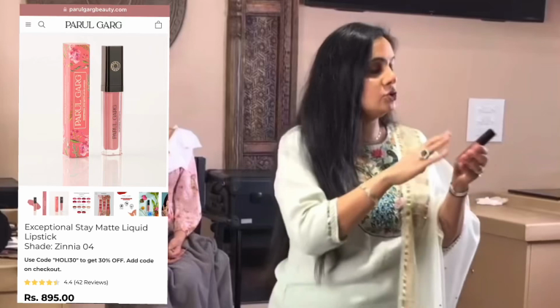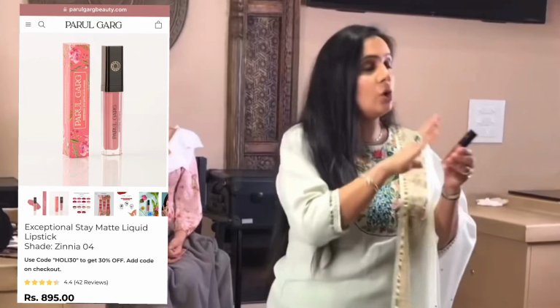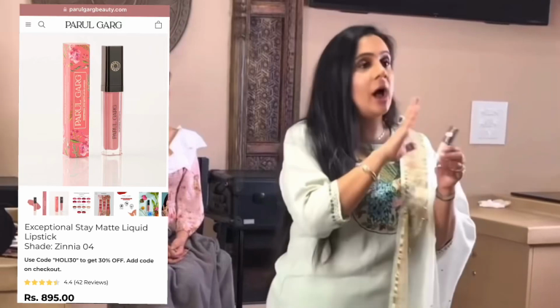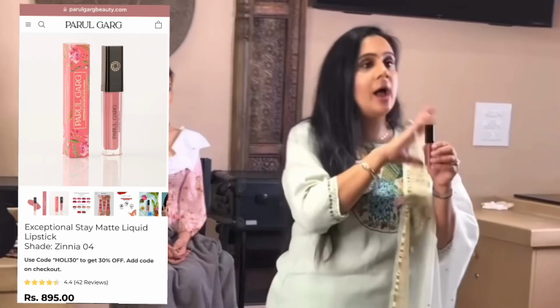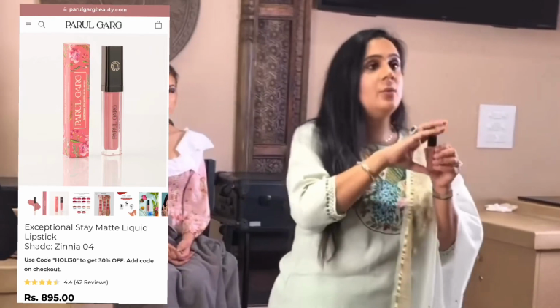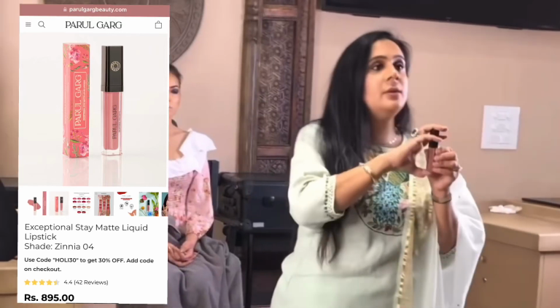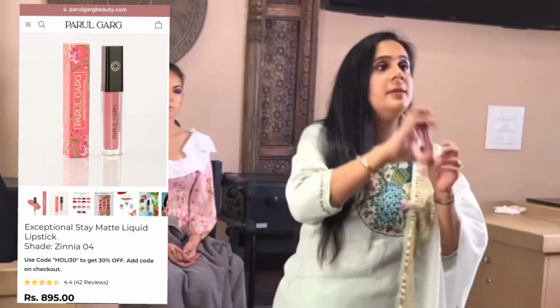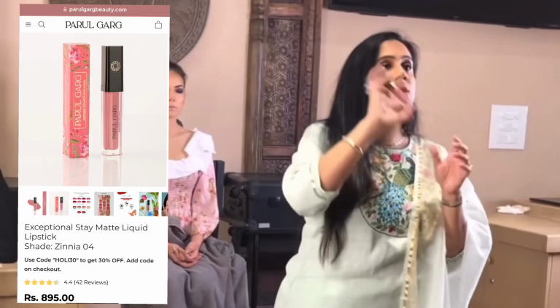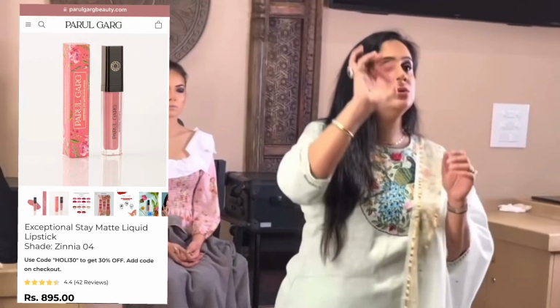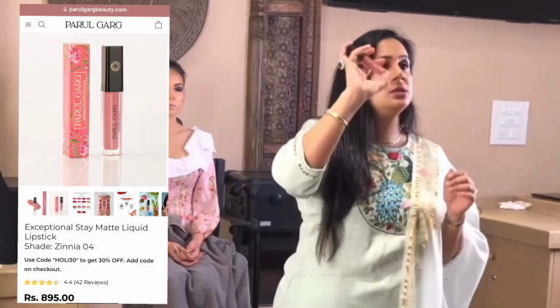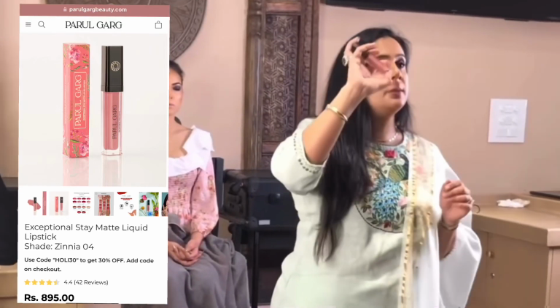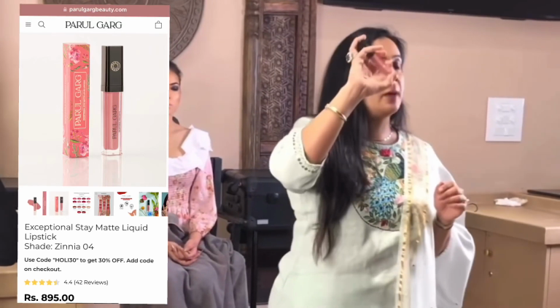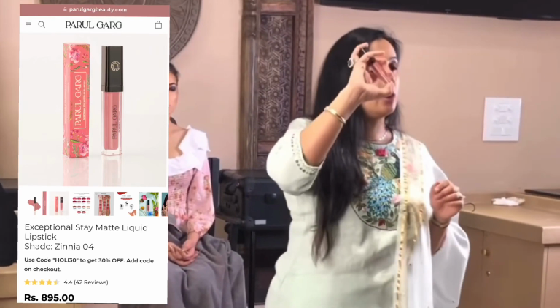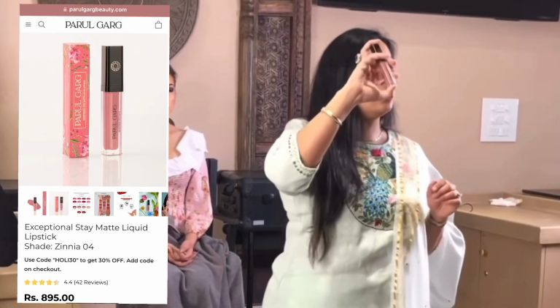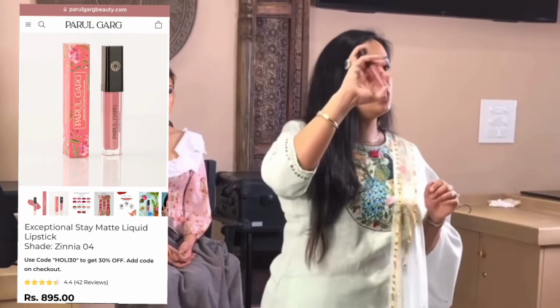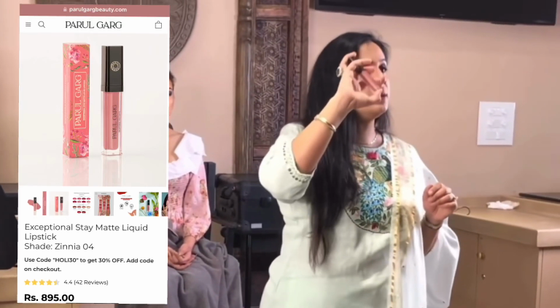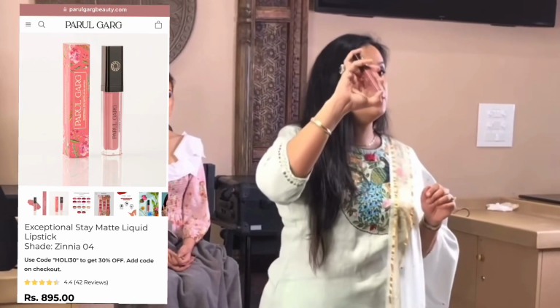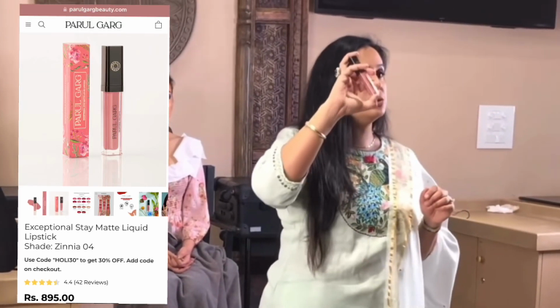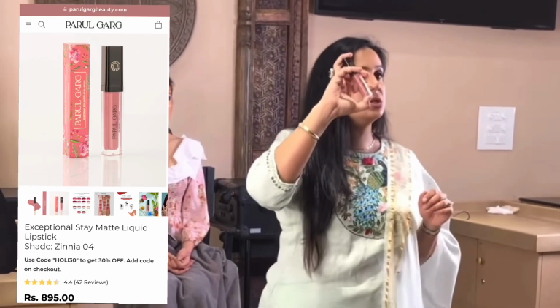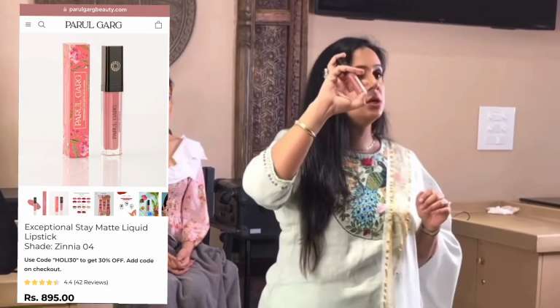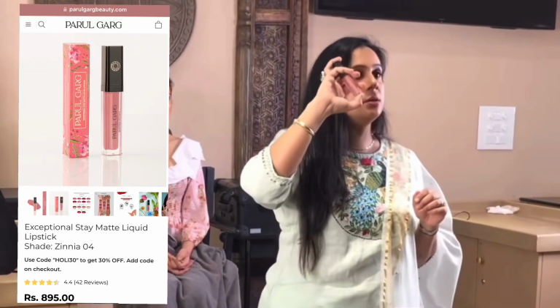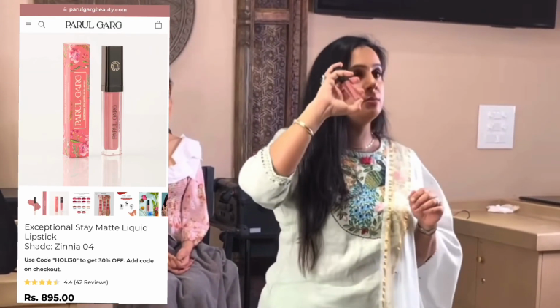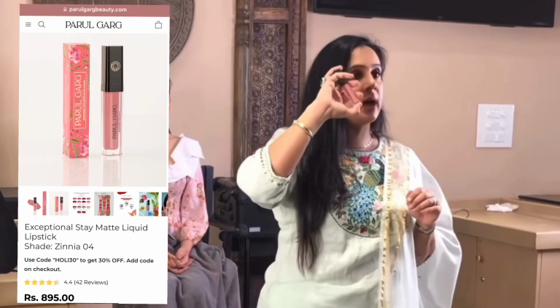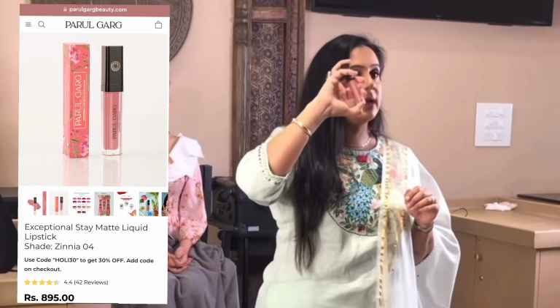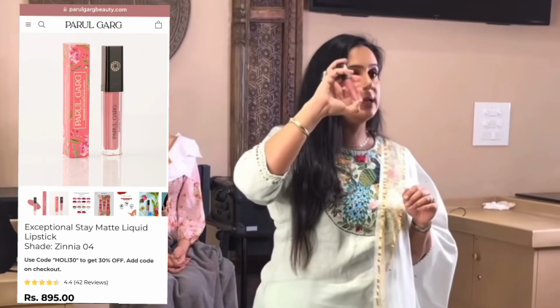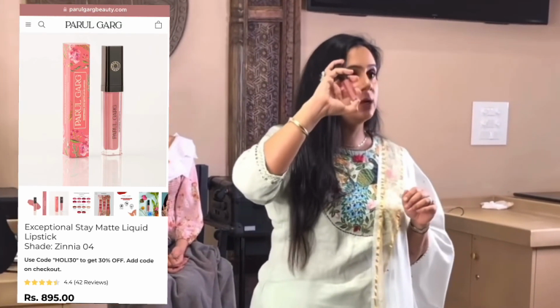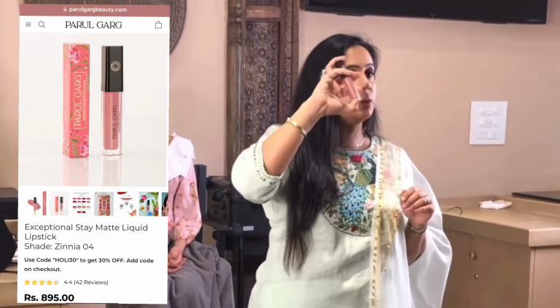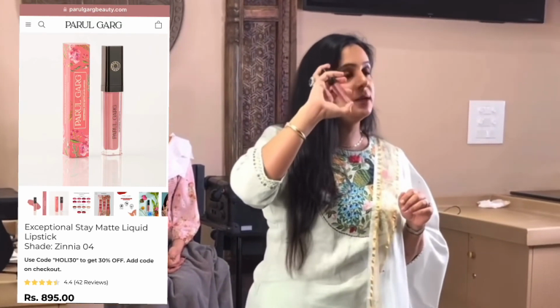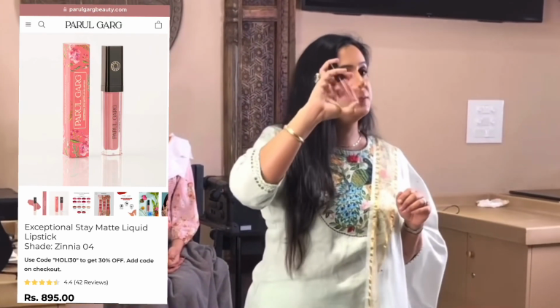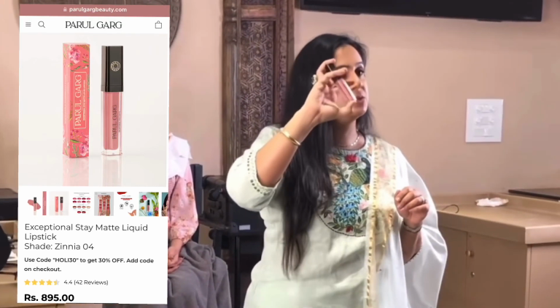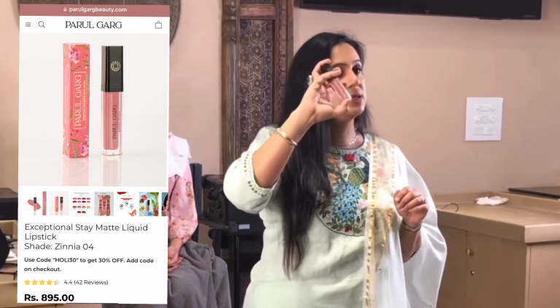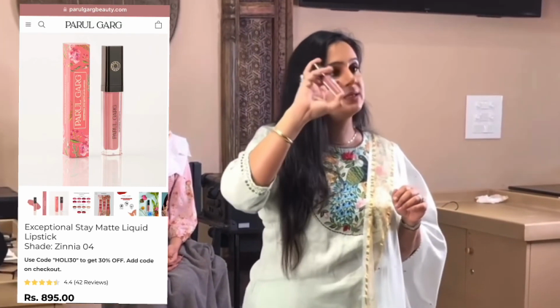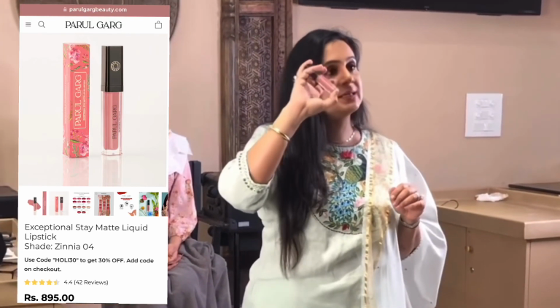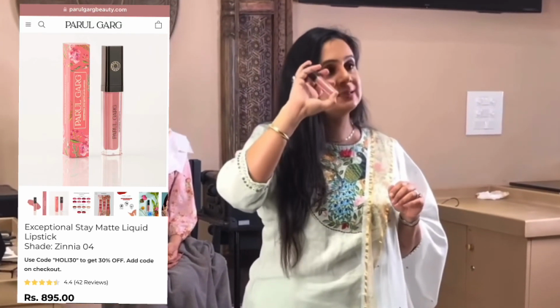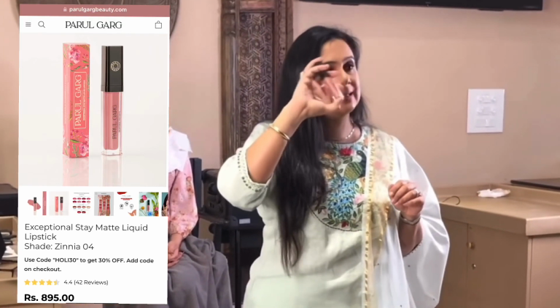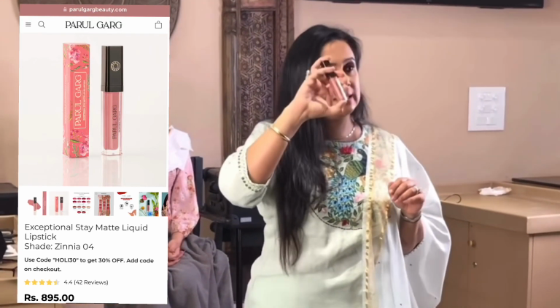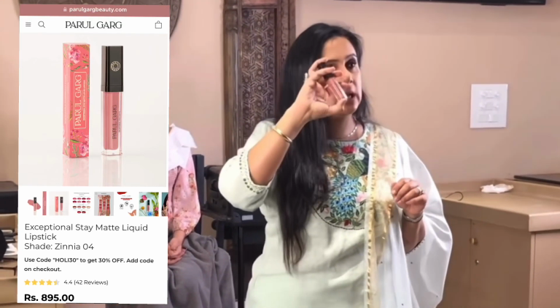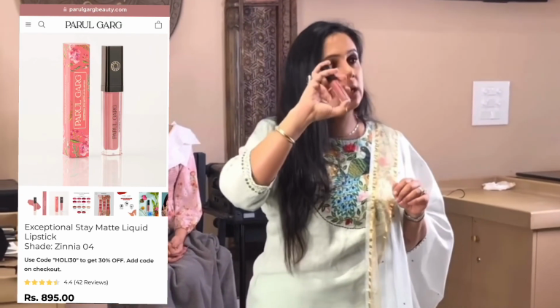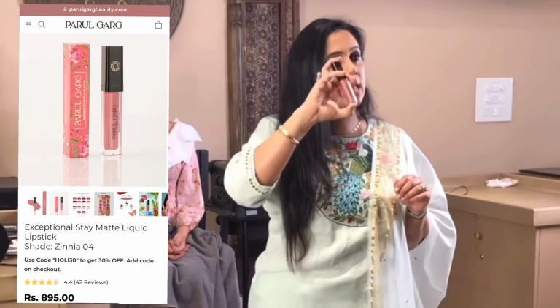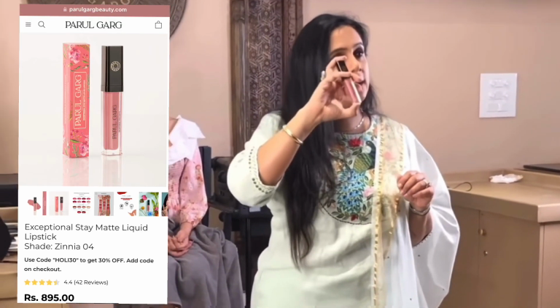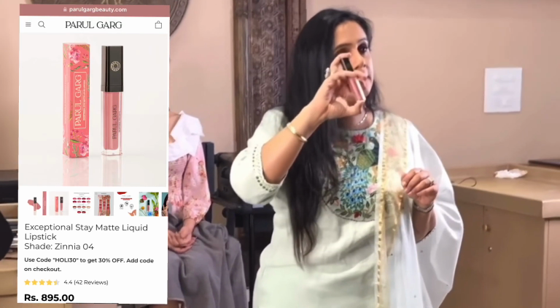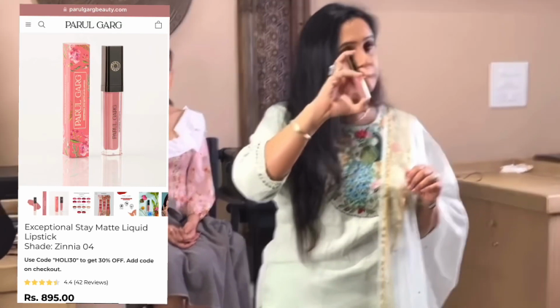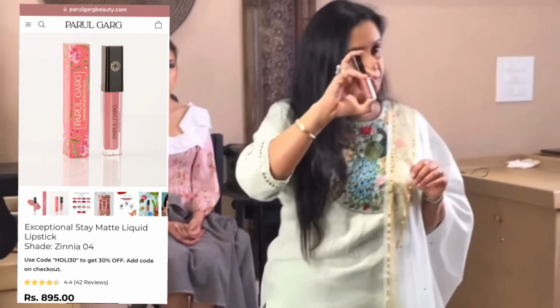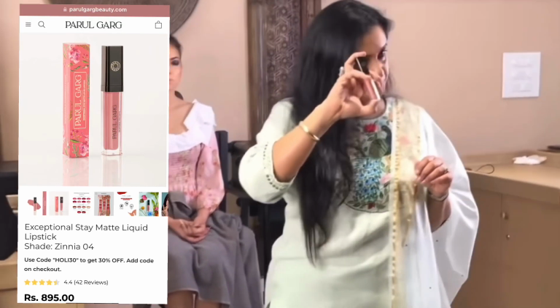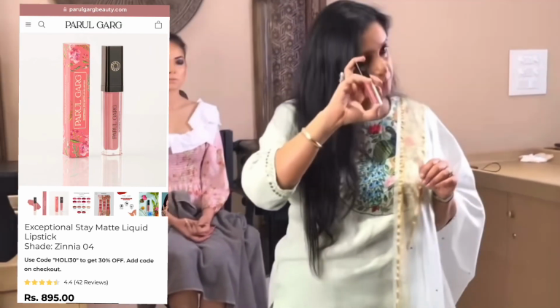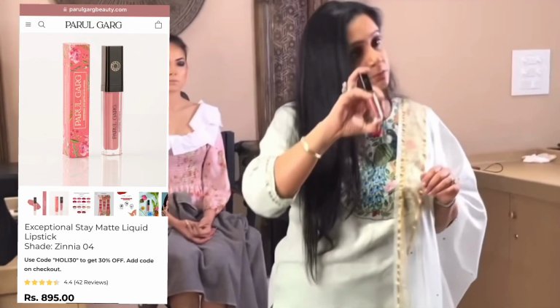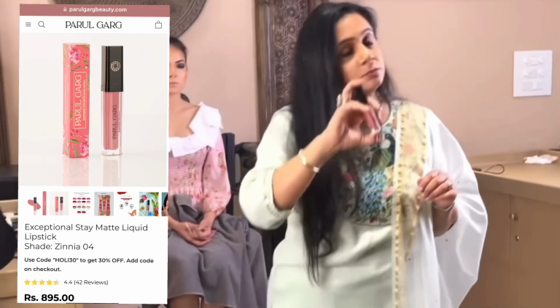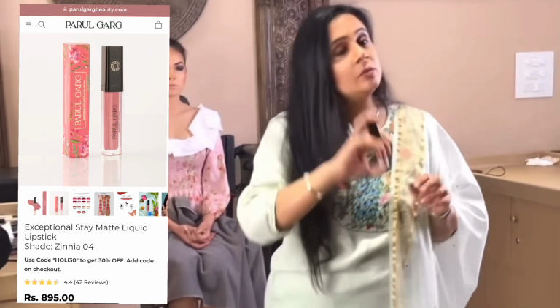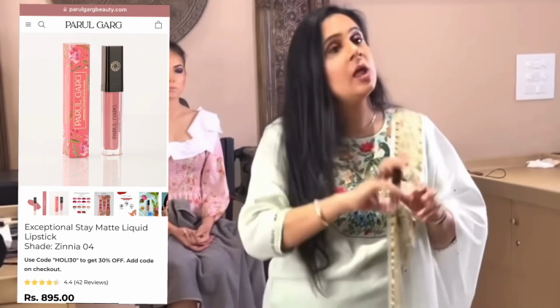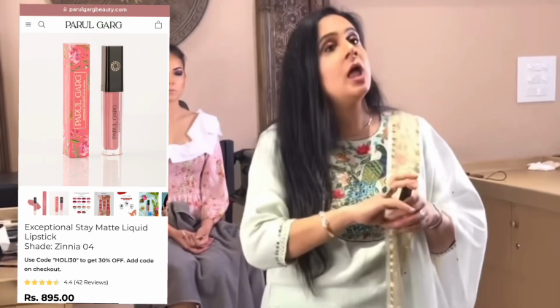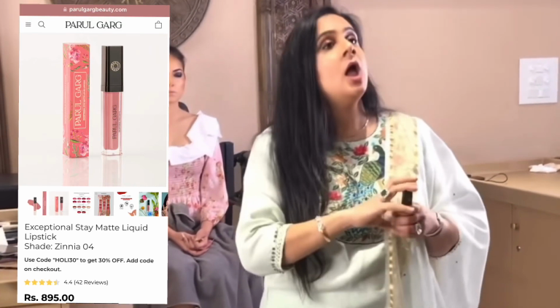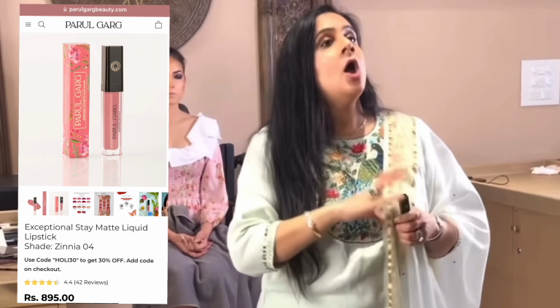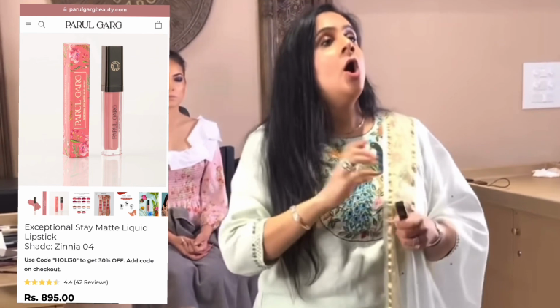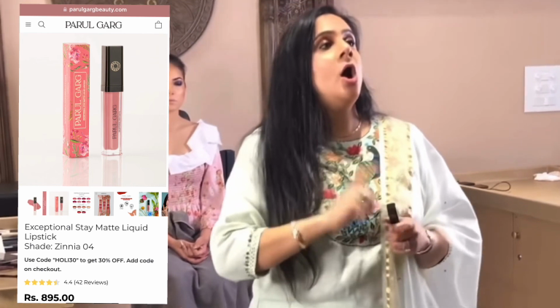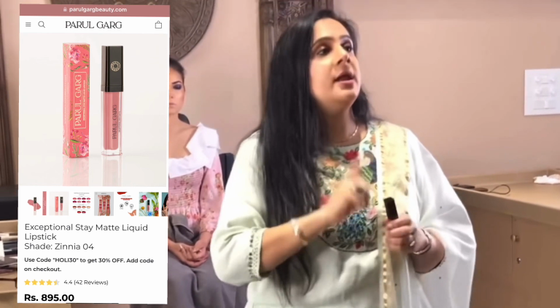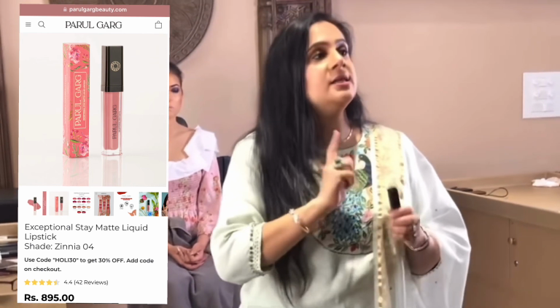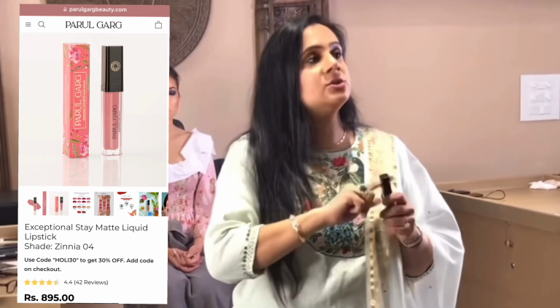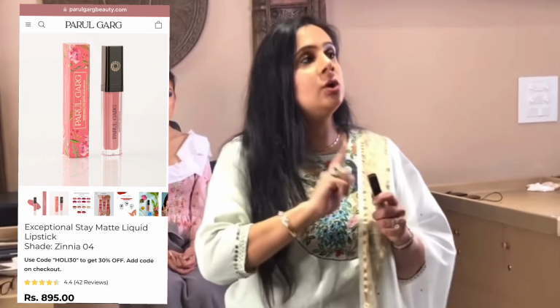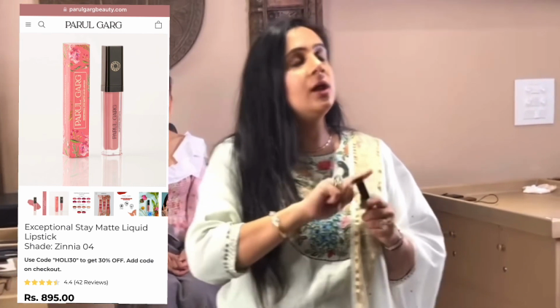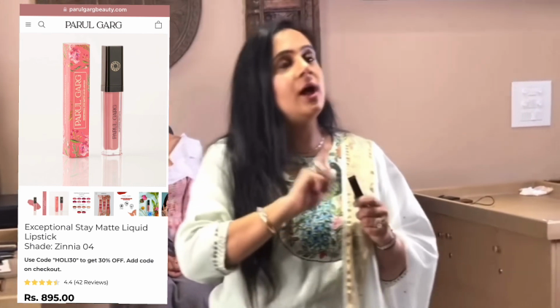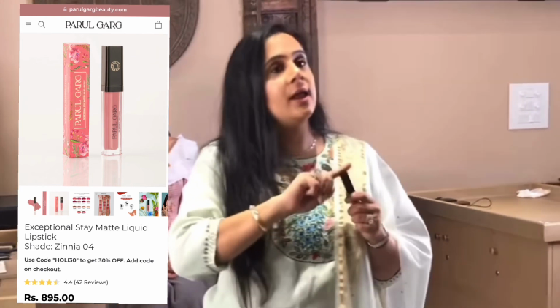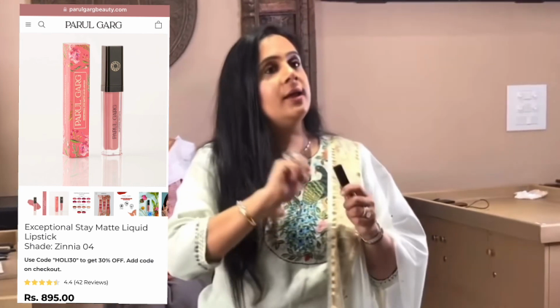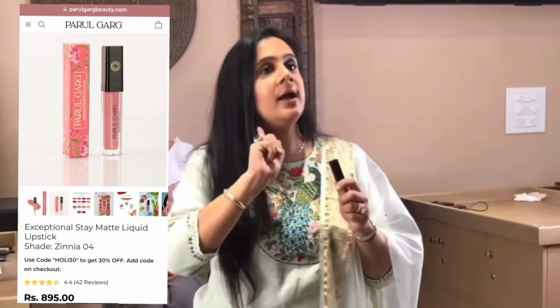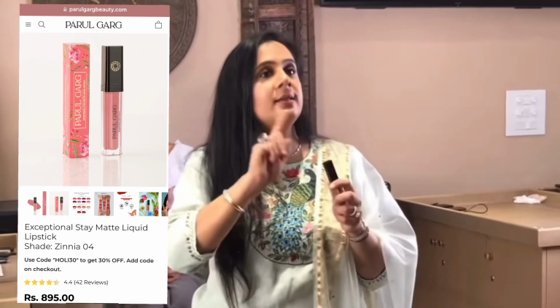I will be using the Paragas Beauty Matte Liquid Lipstick in Xenia color, and this is a way to apply it.